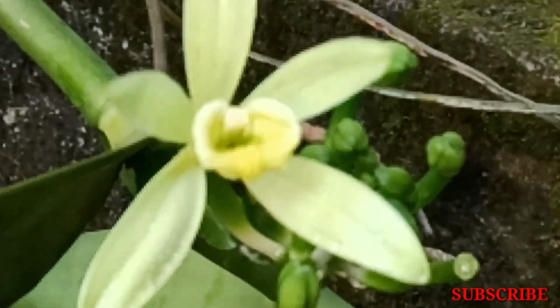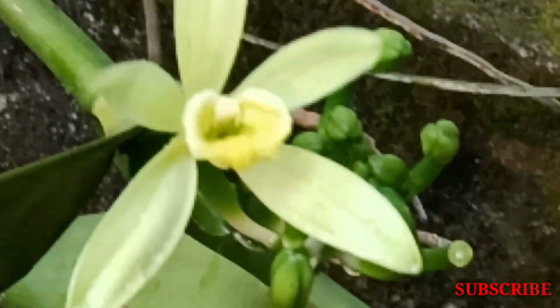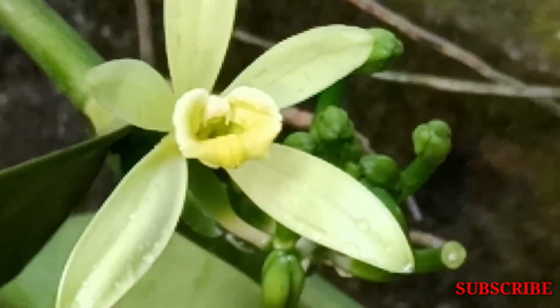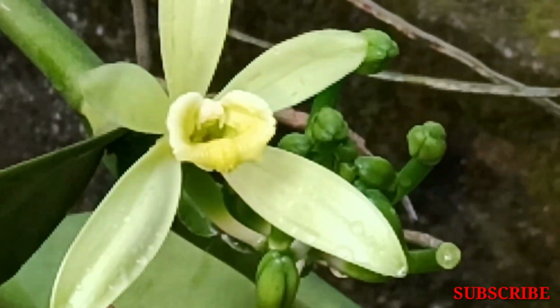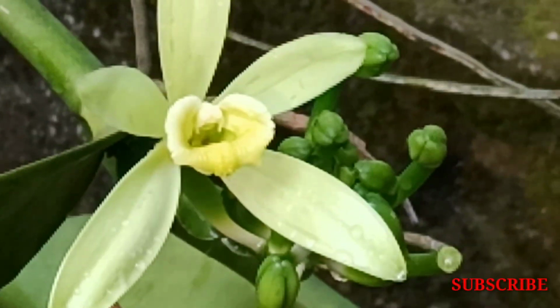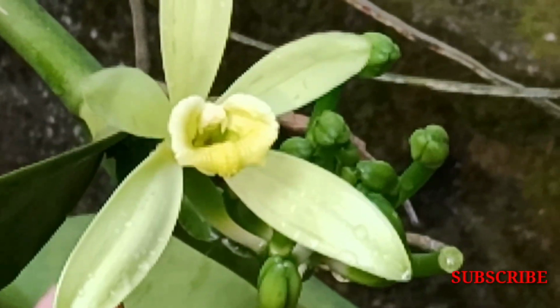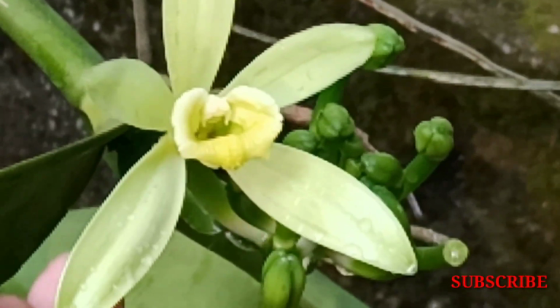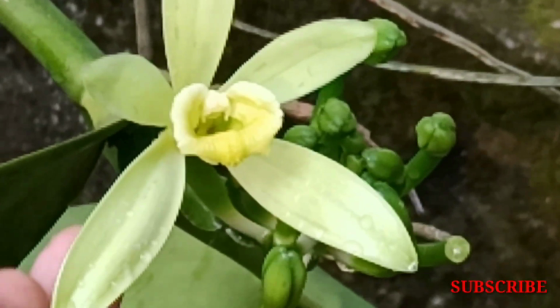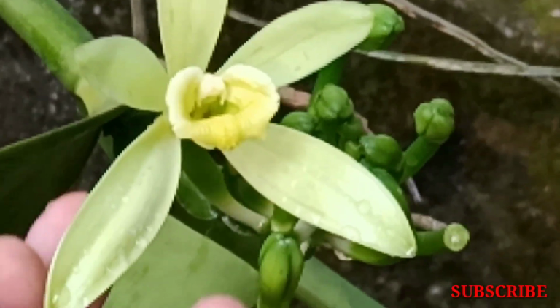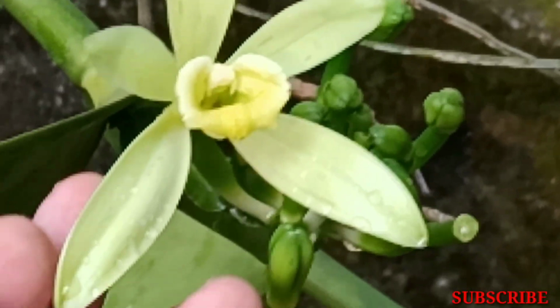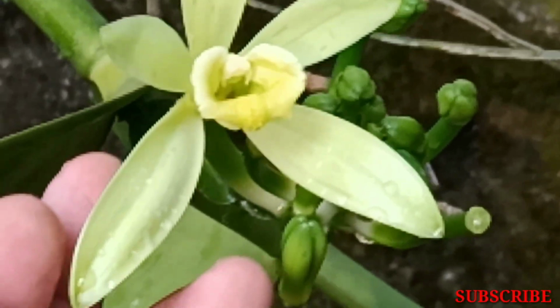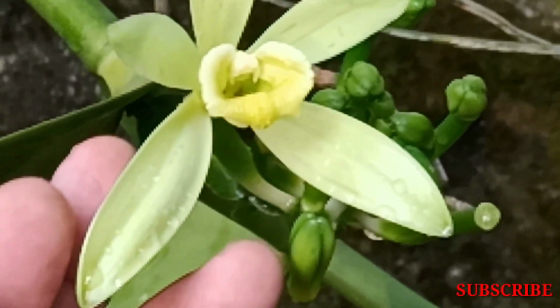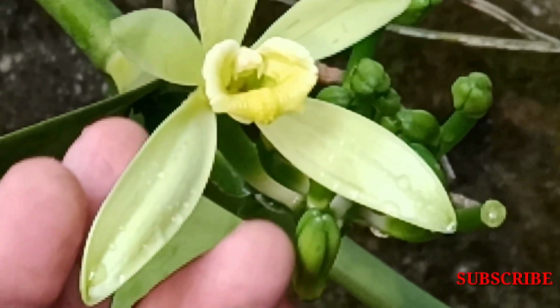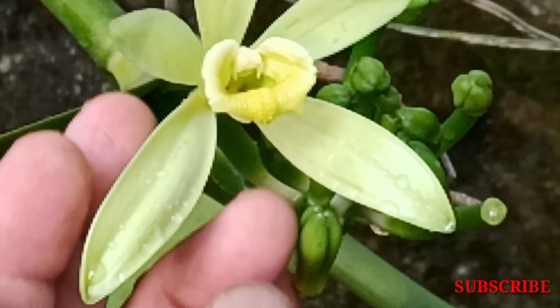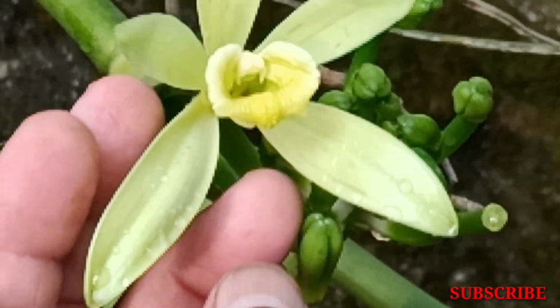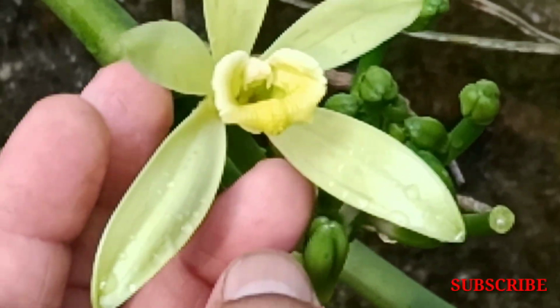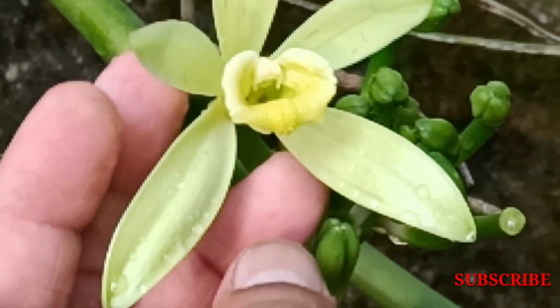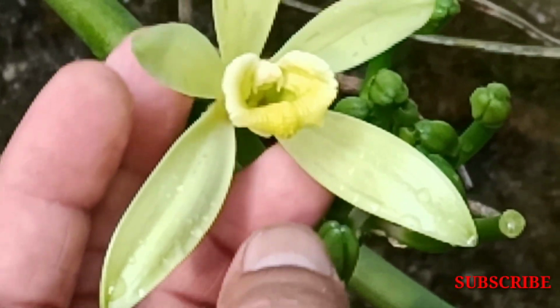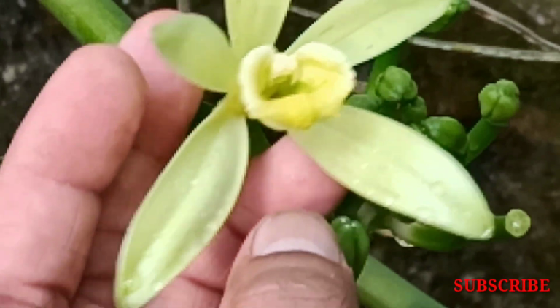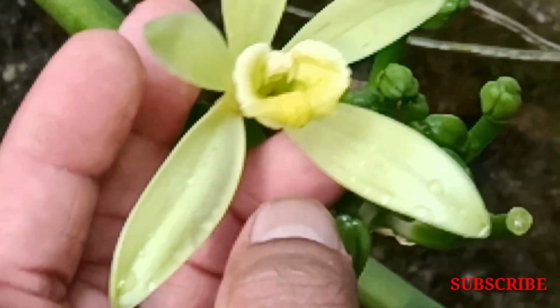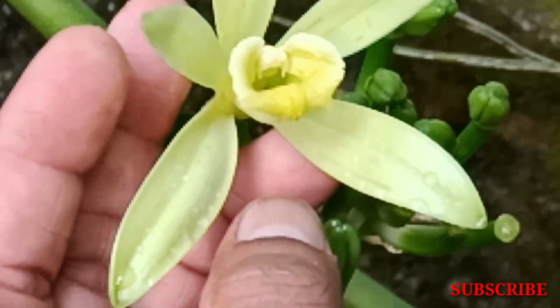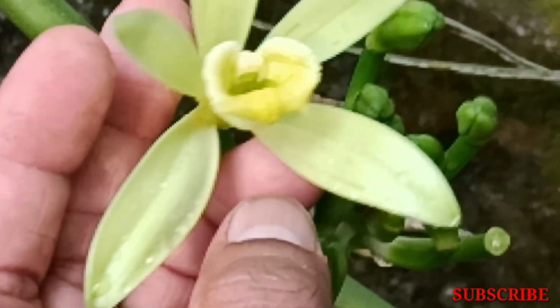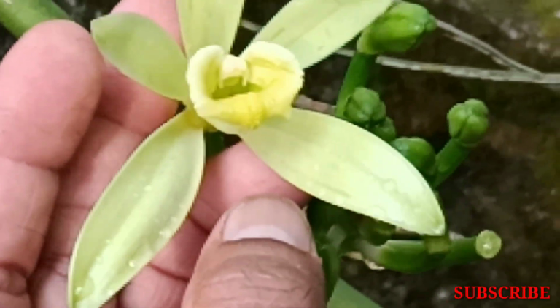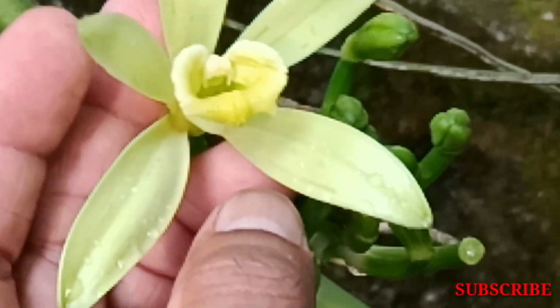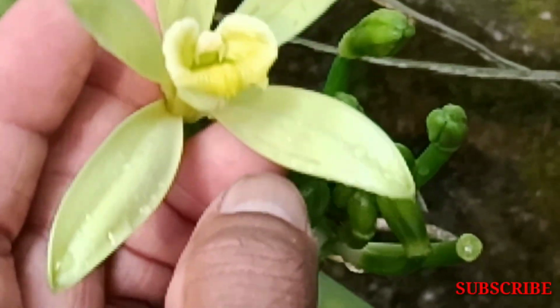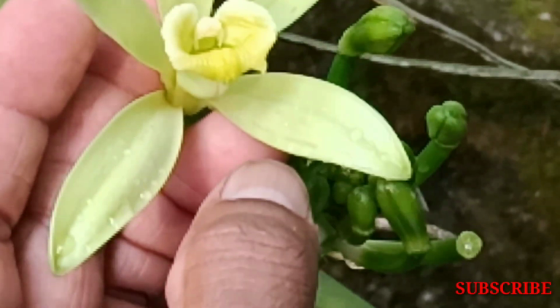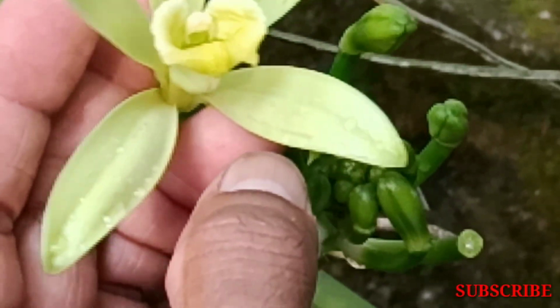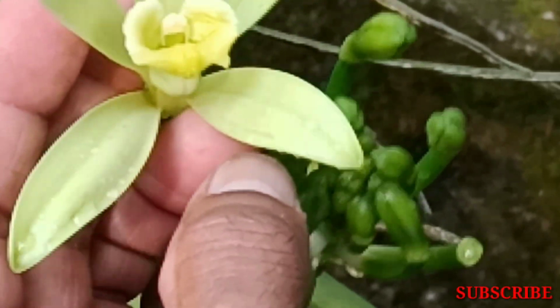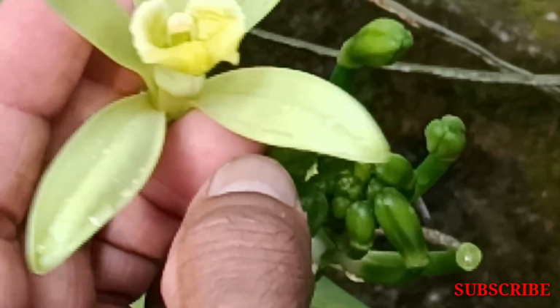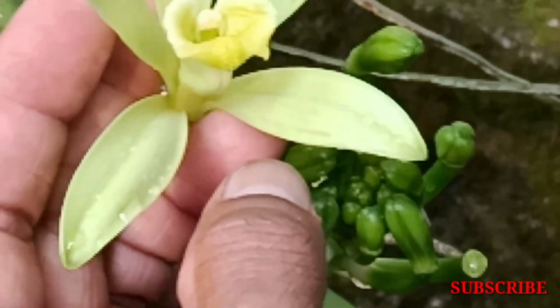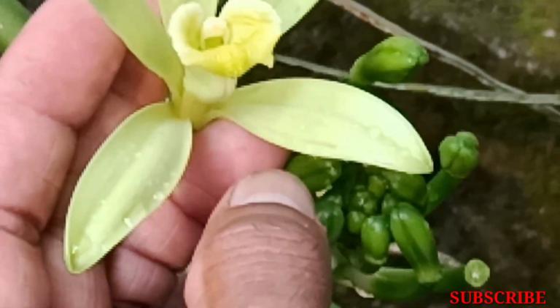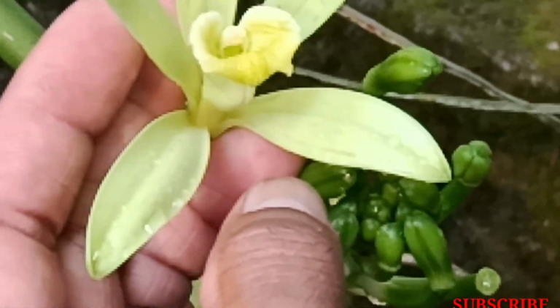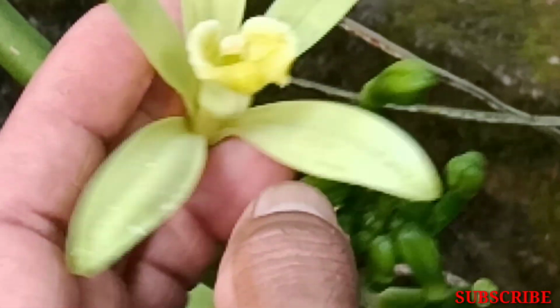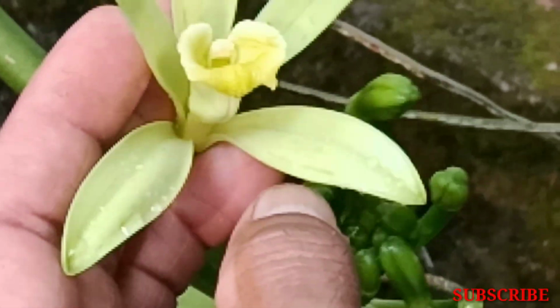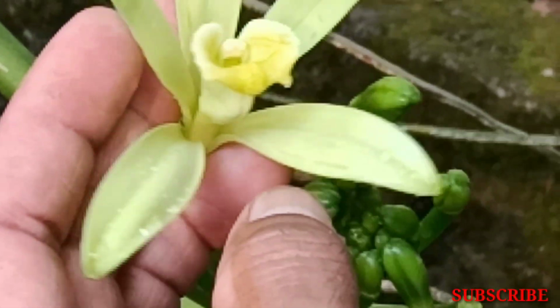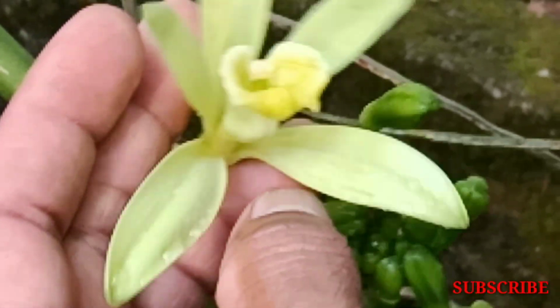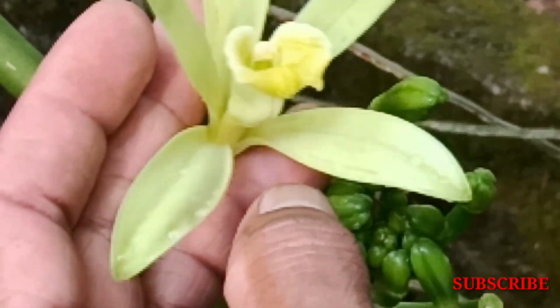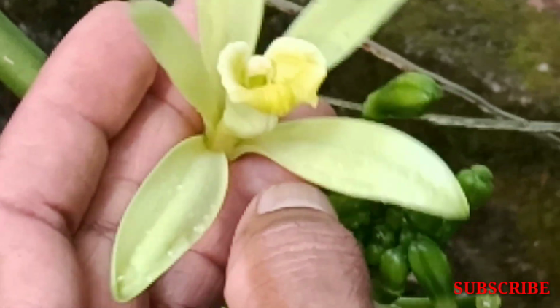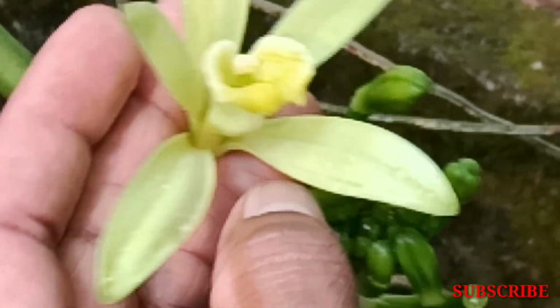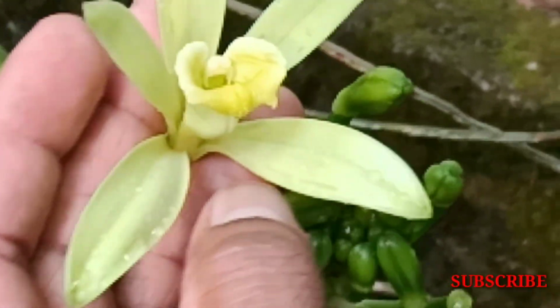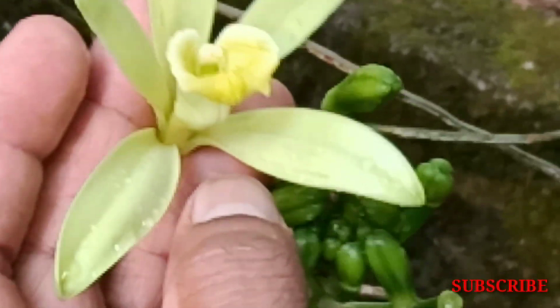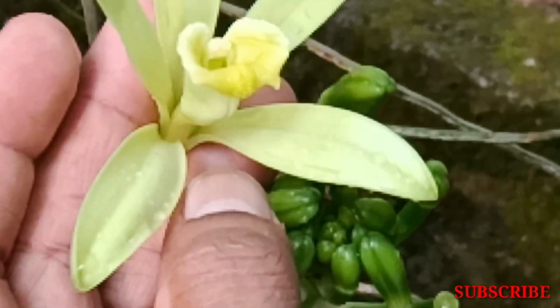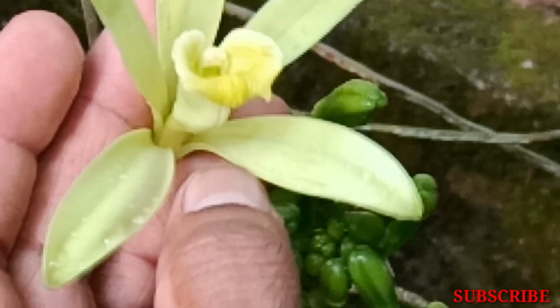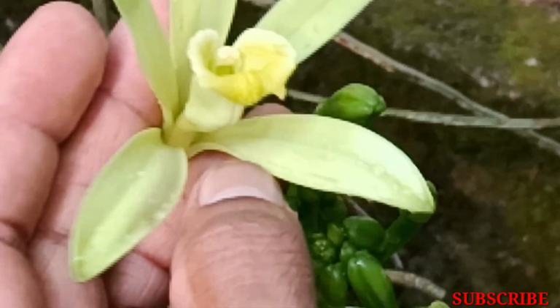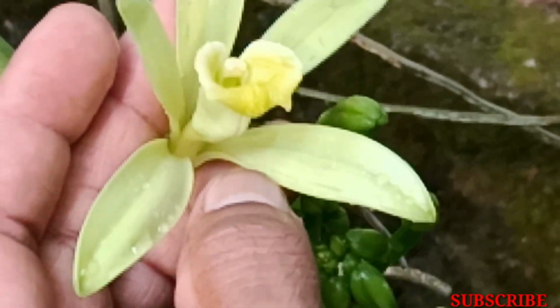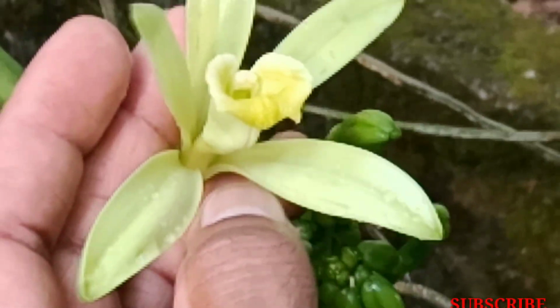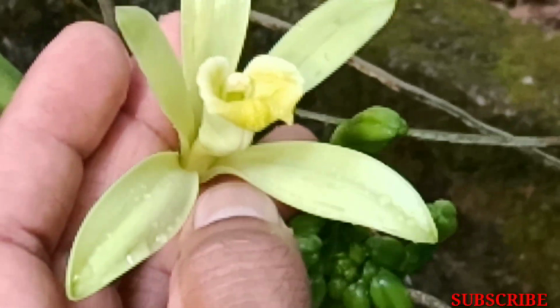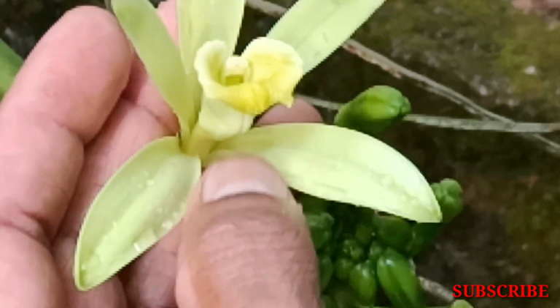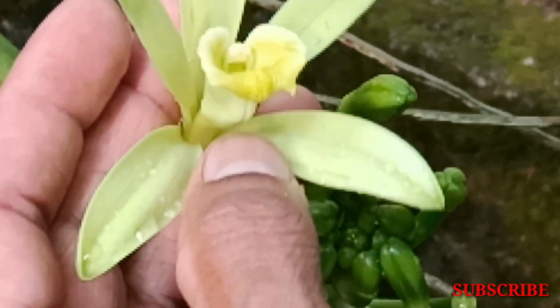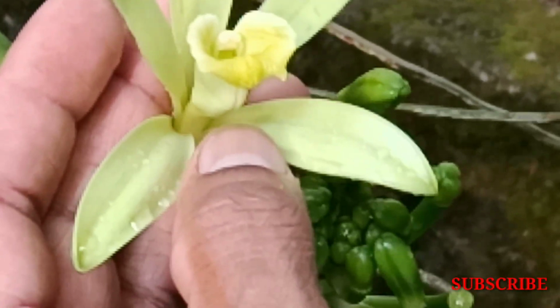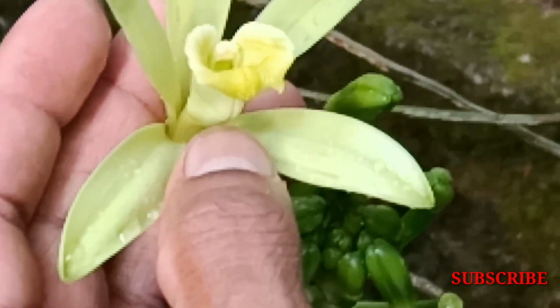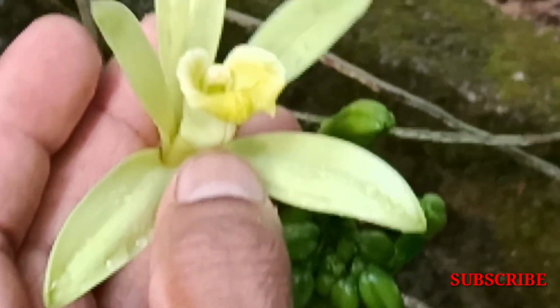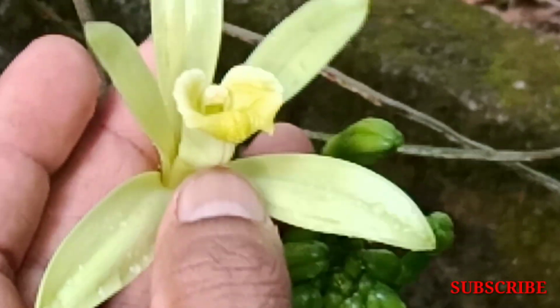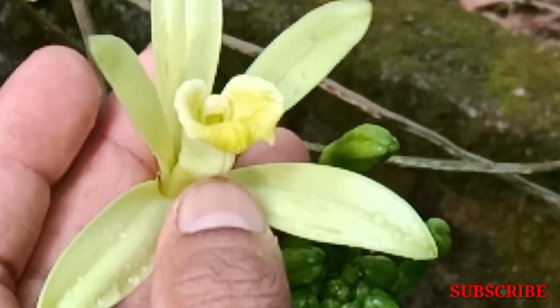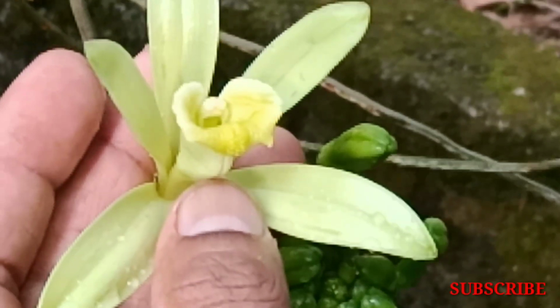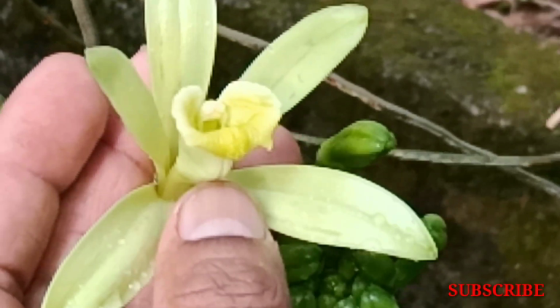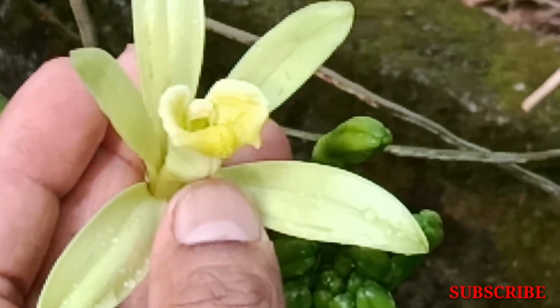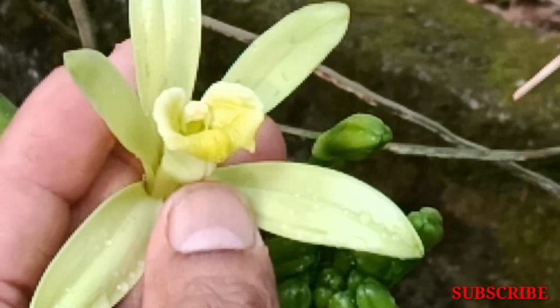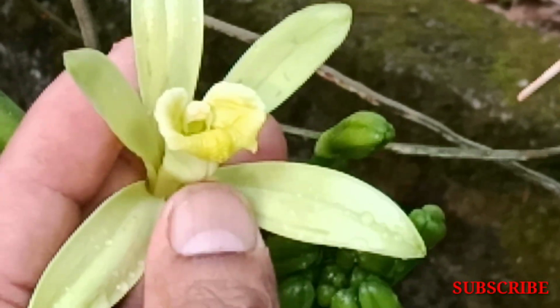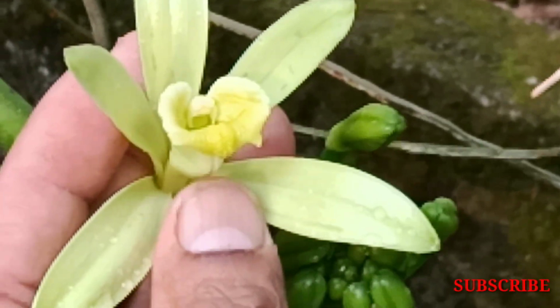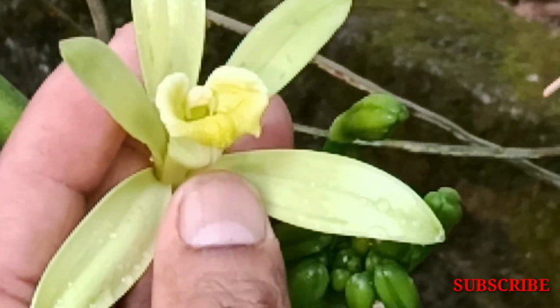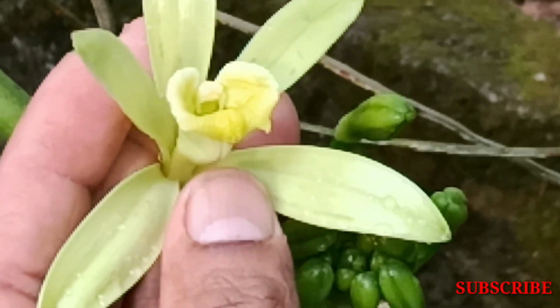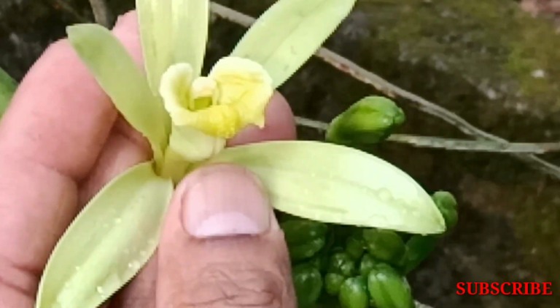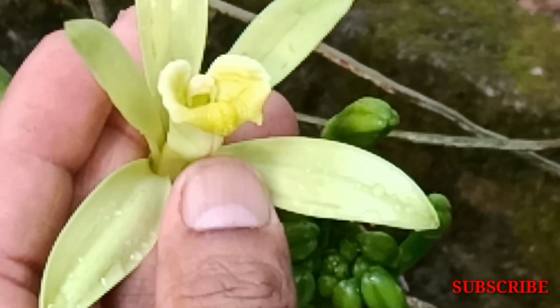The flower is very soft and very sensitive. It is both delicate and firm.